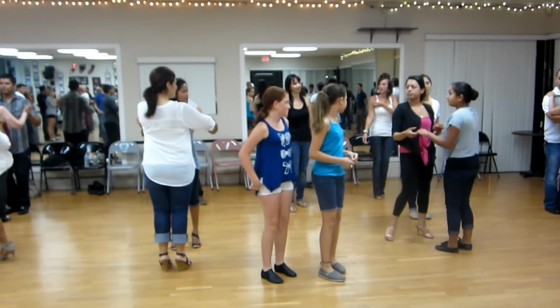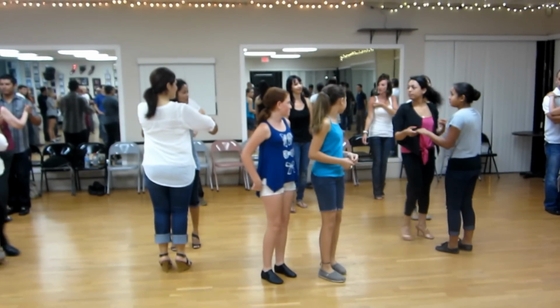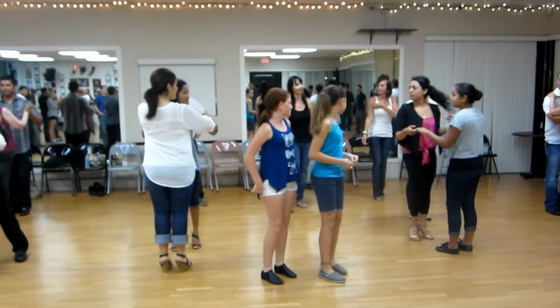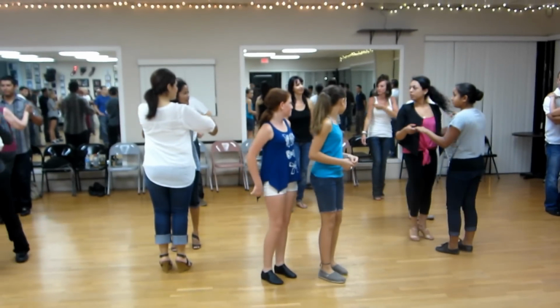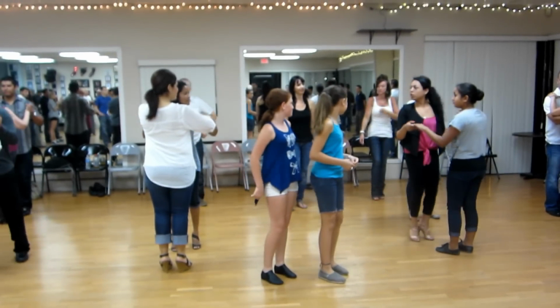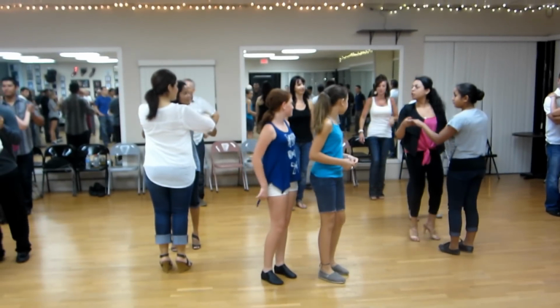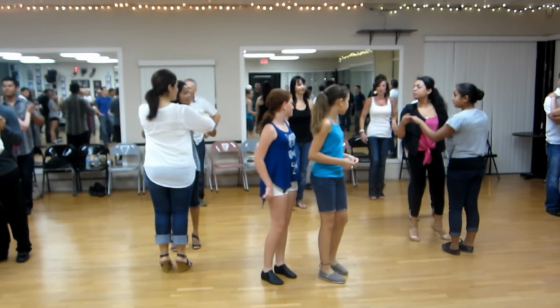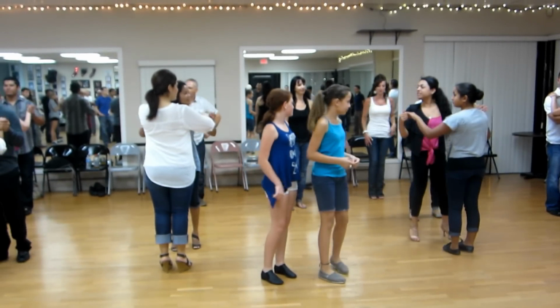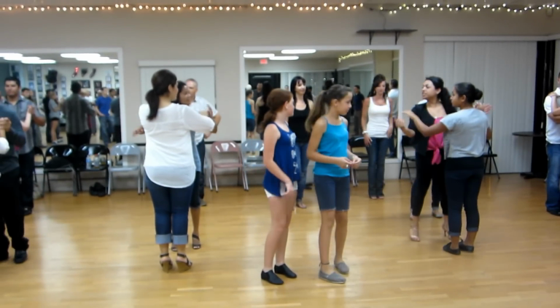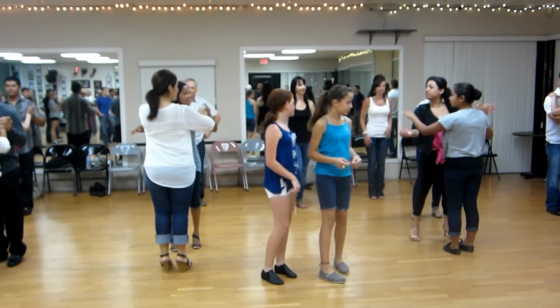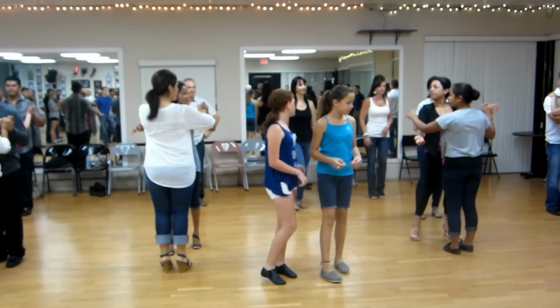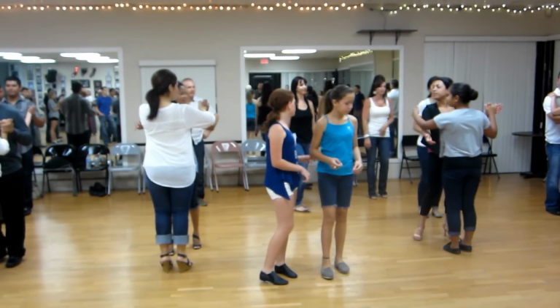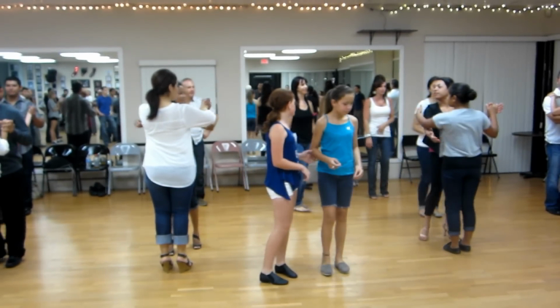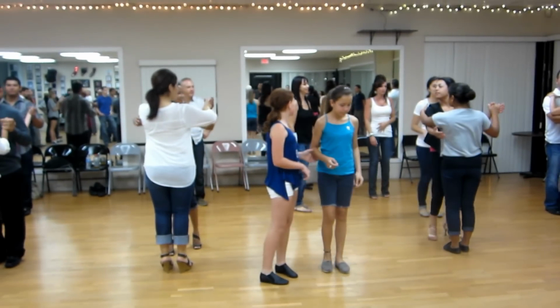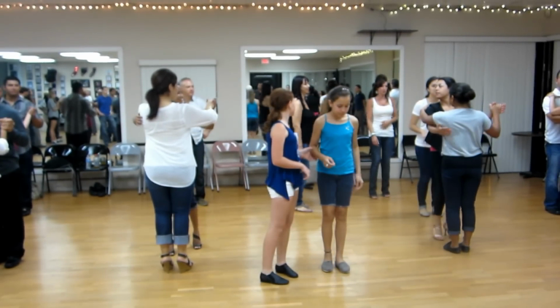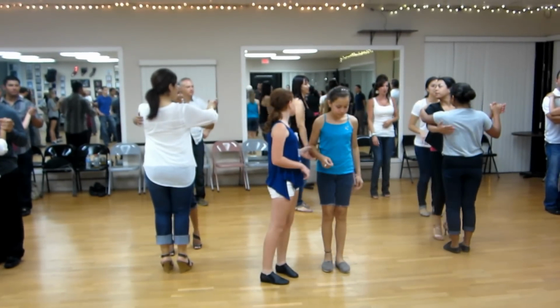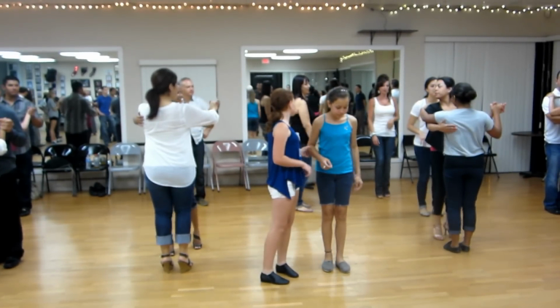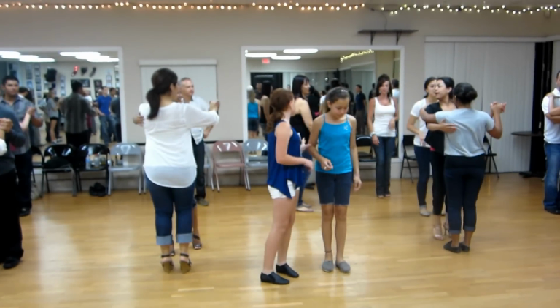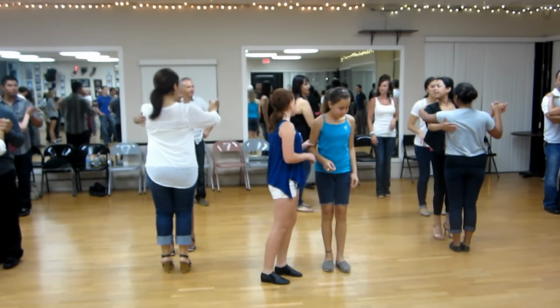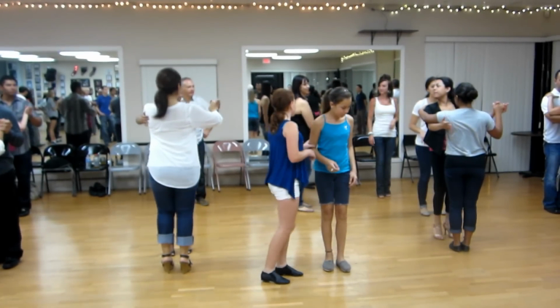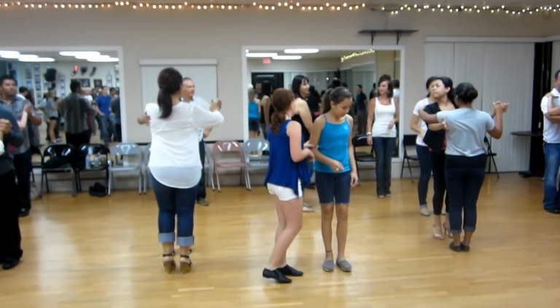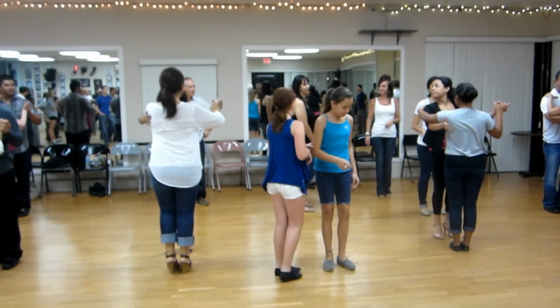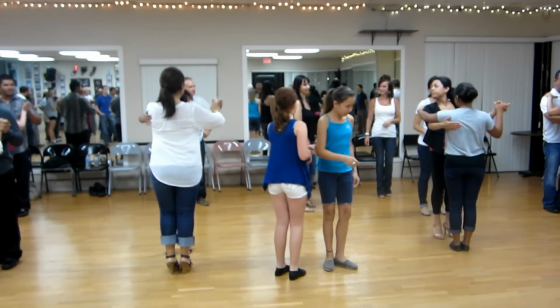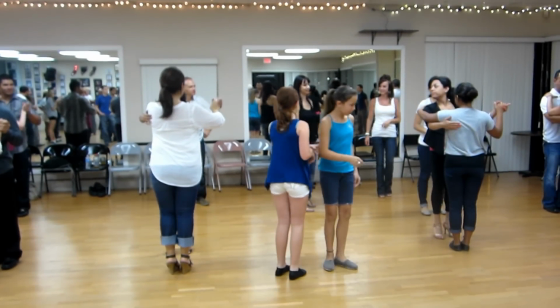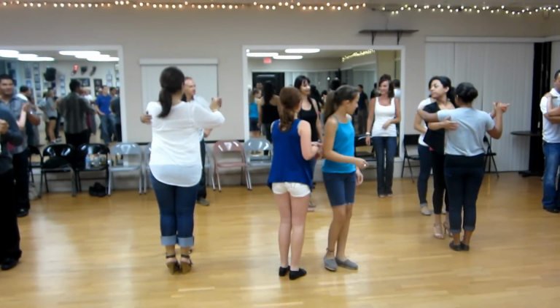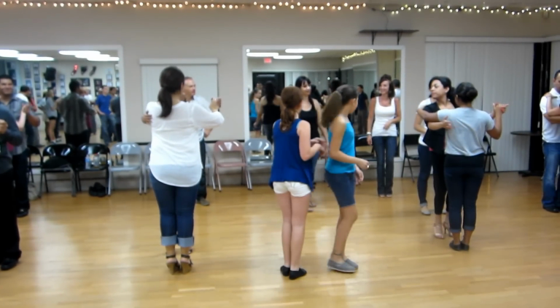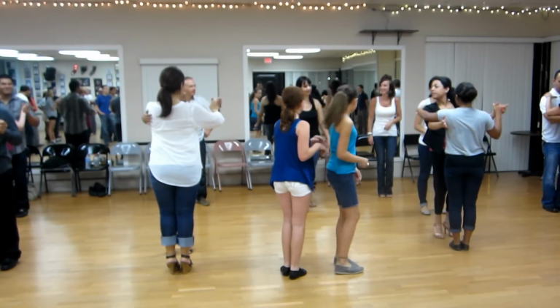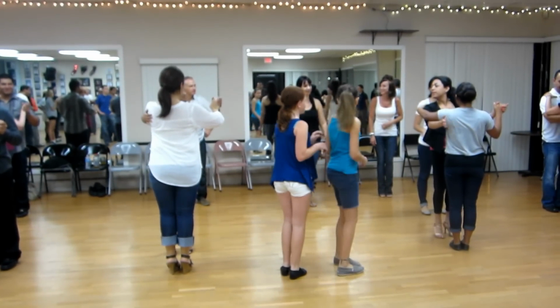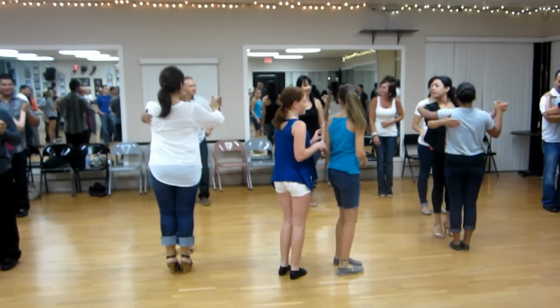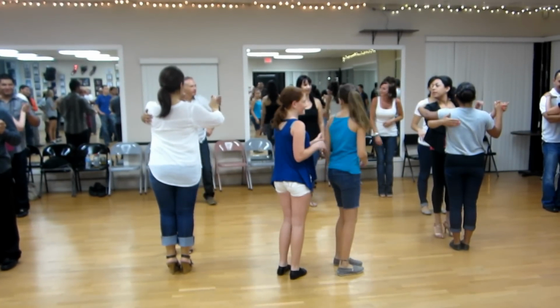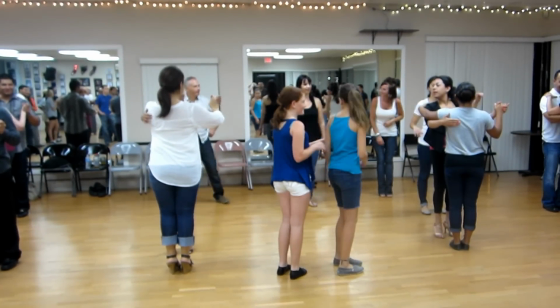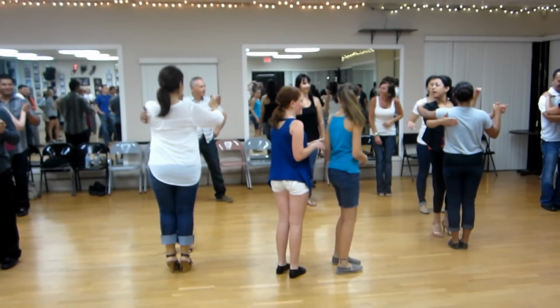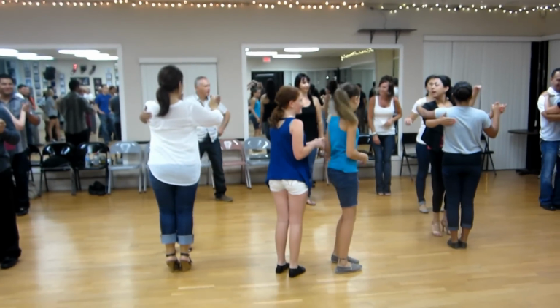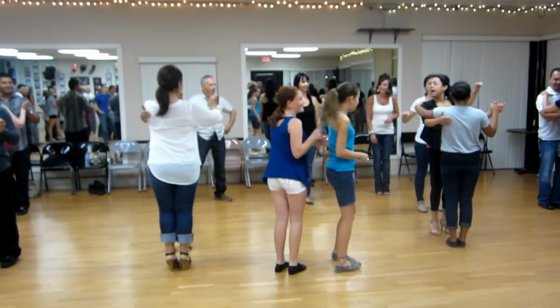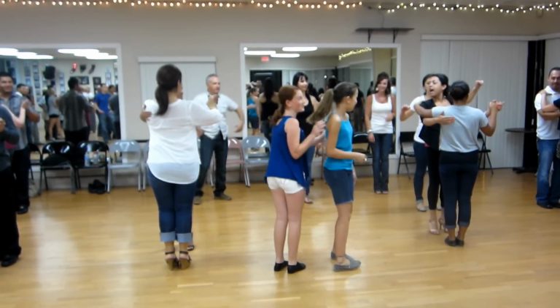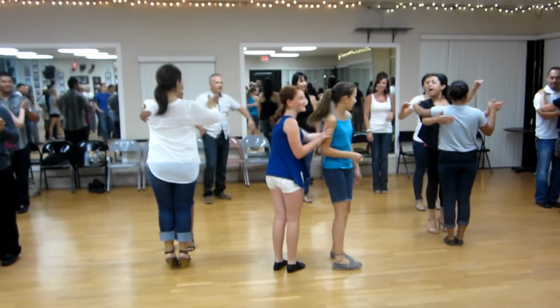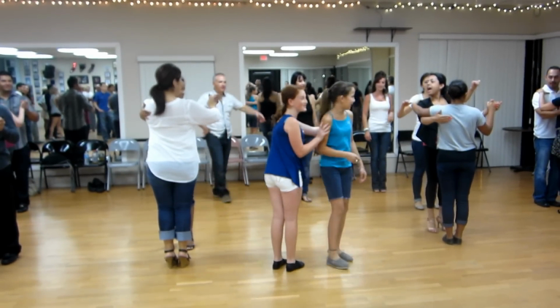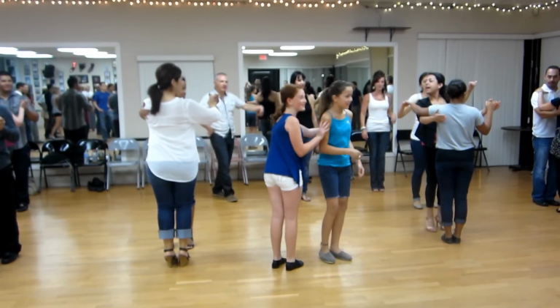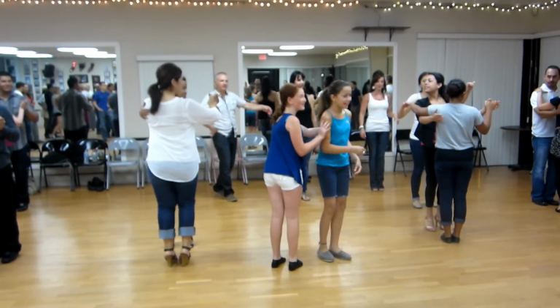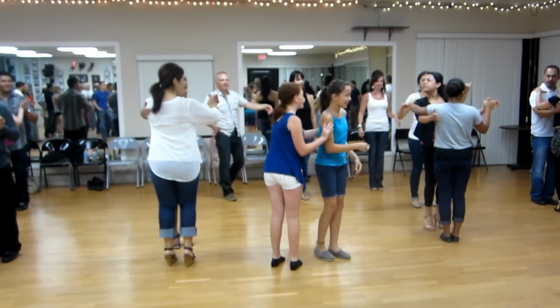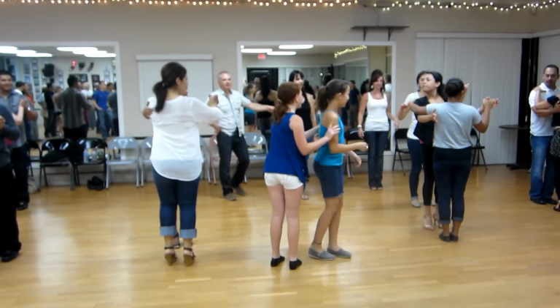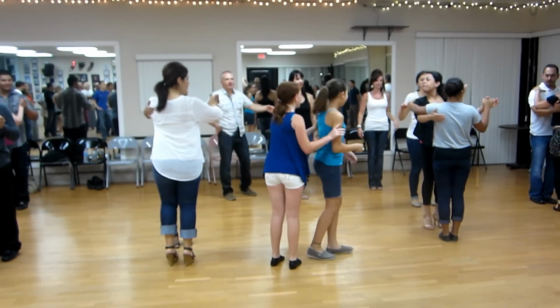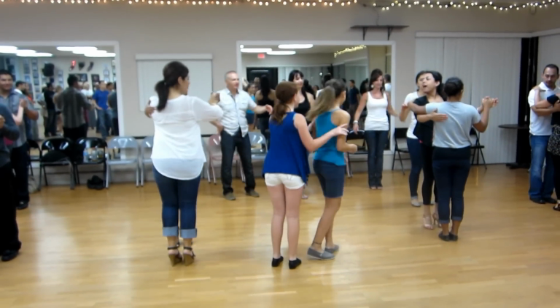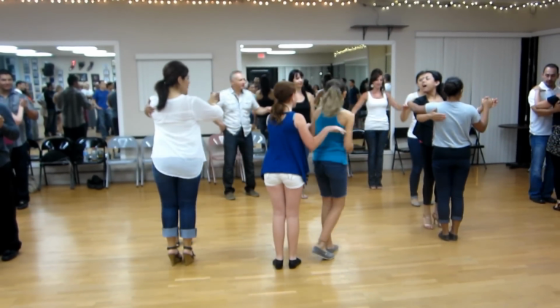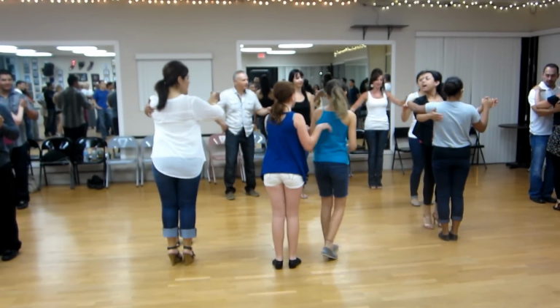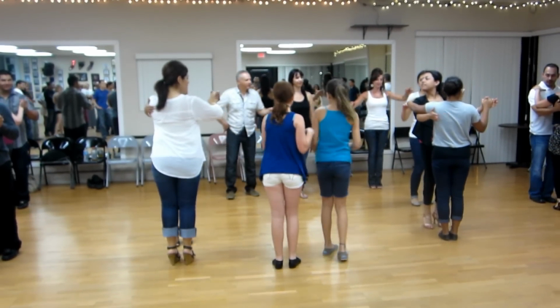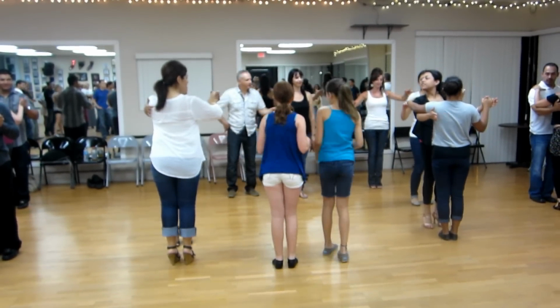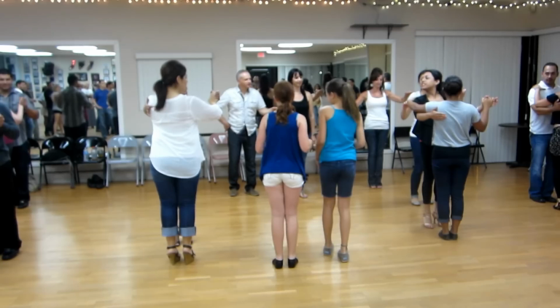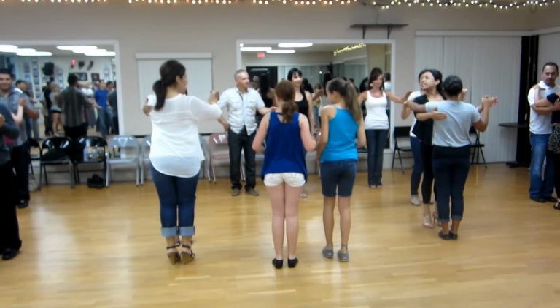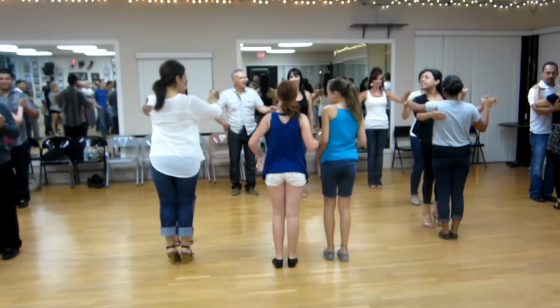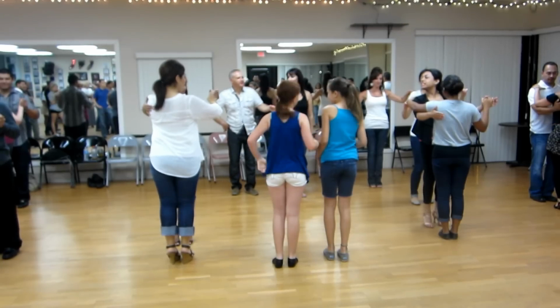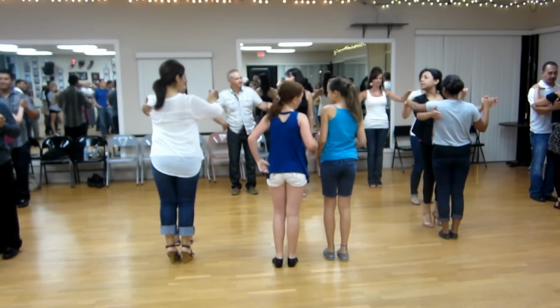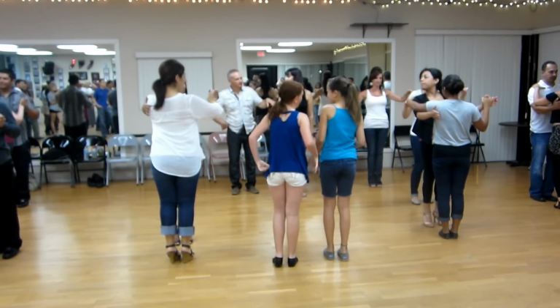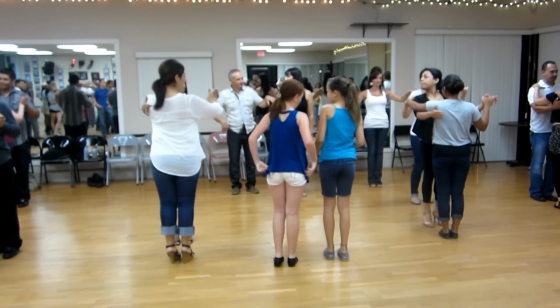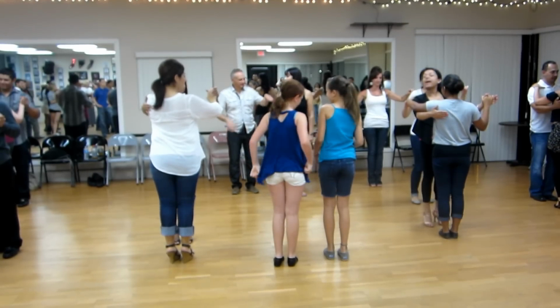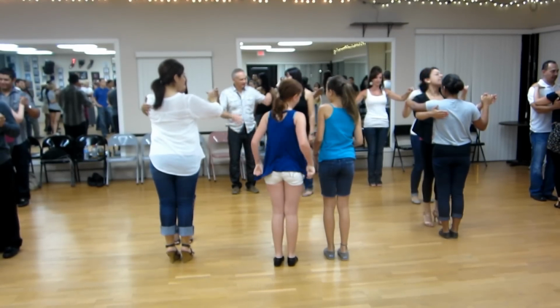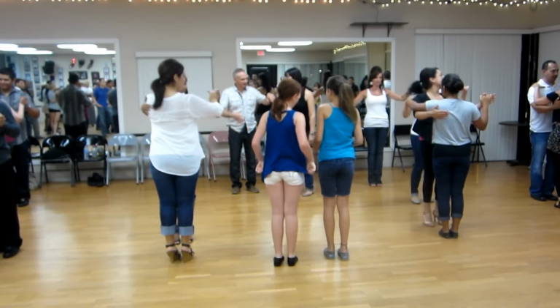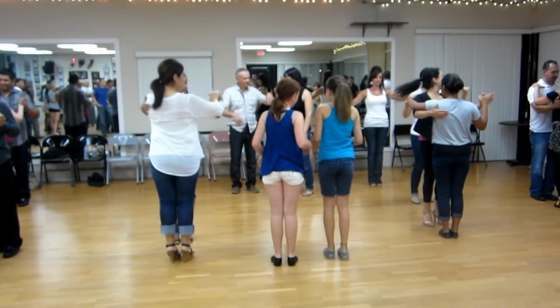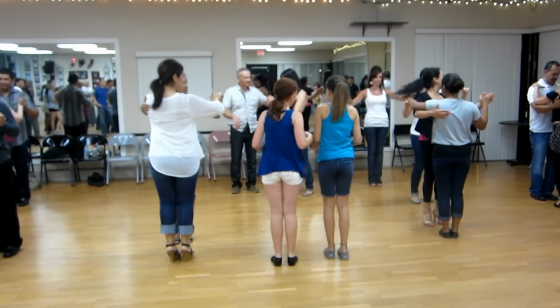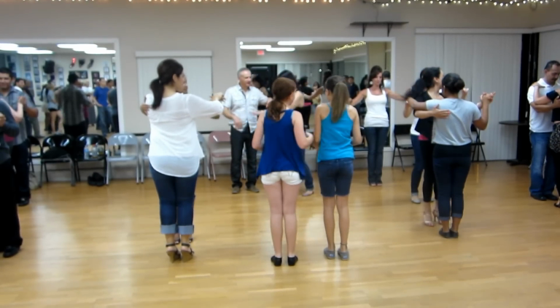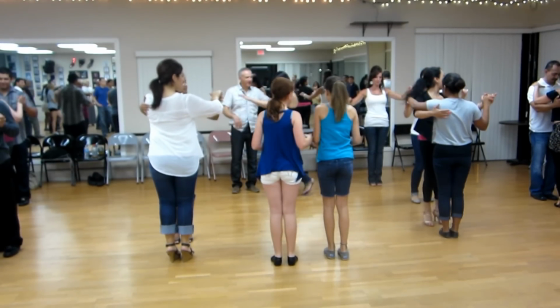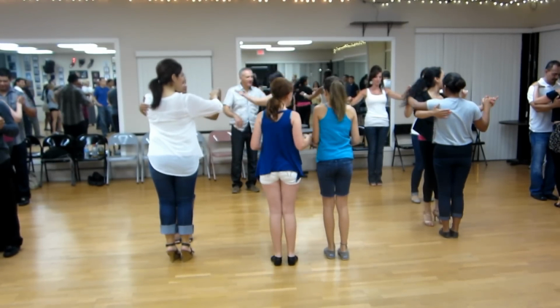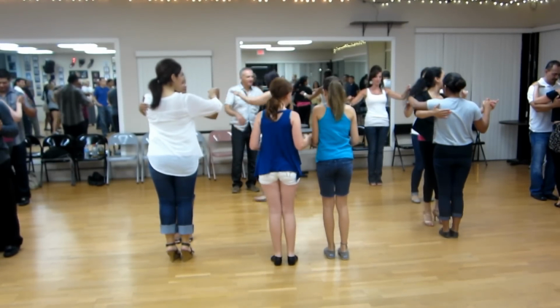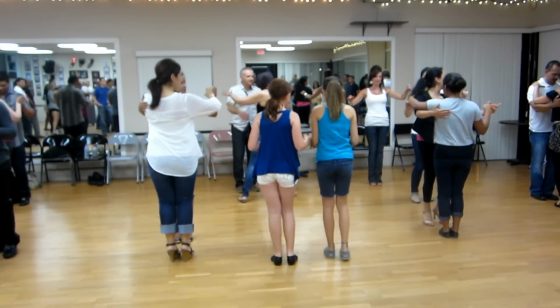And hold position. Ready? And 5, 6, basic hands.